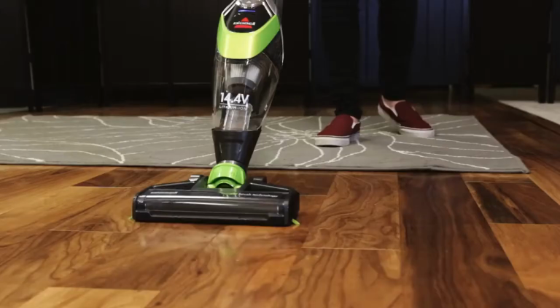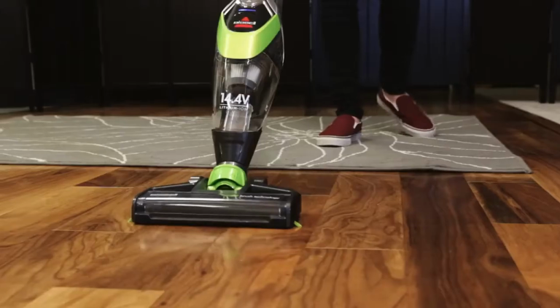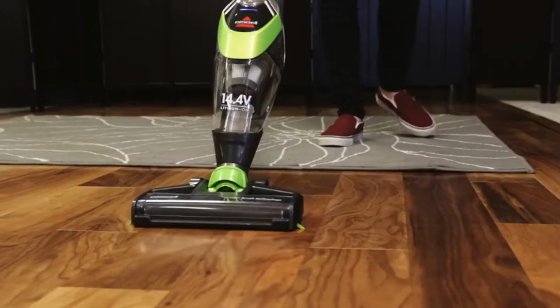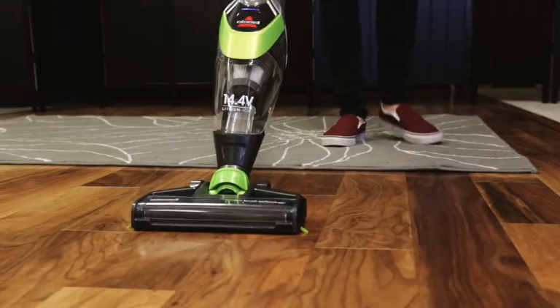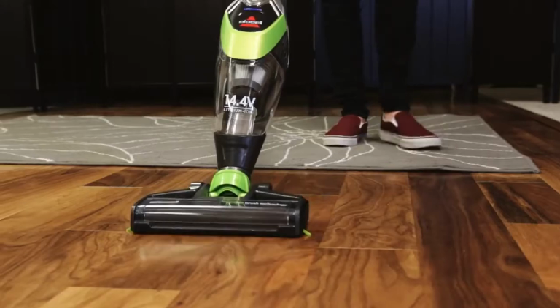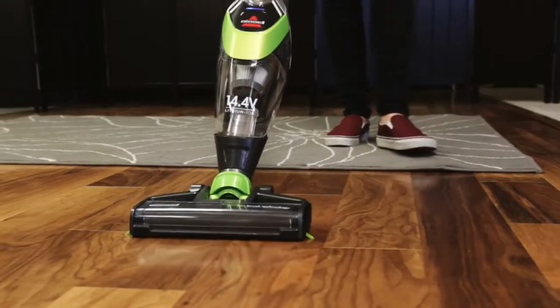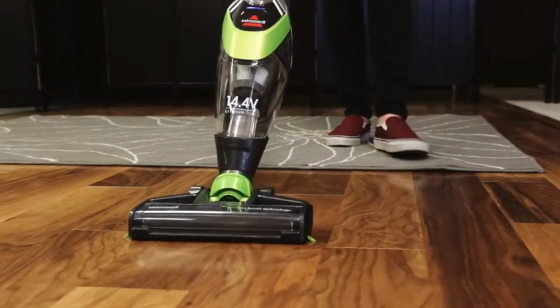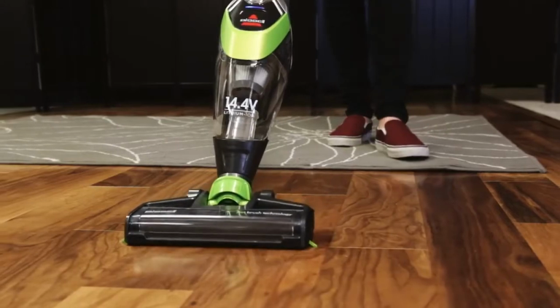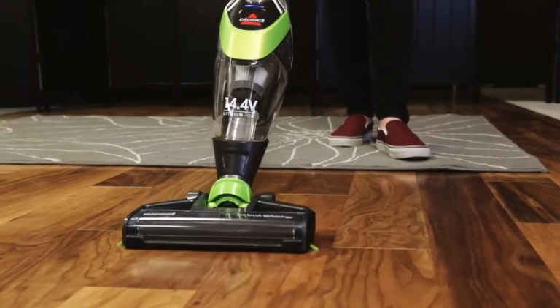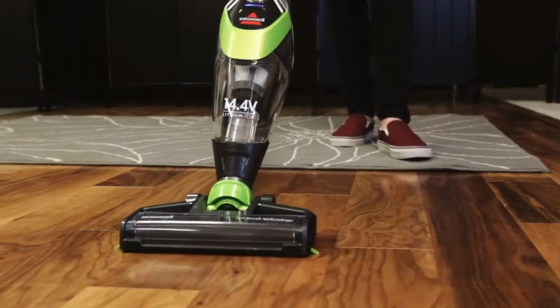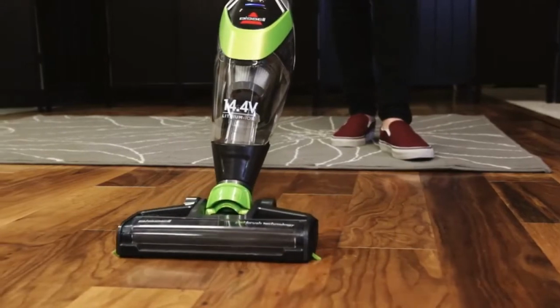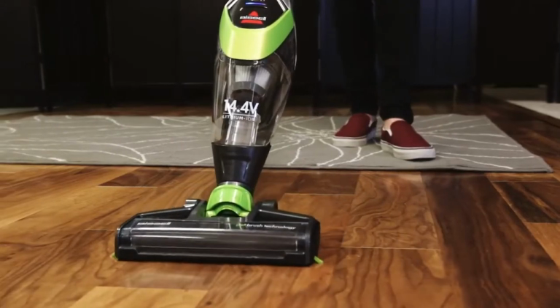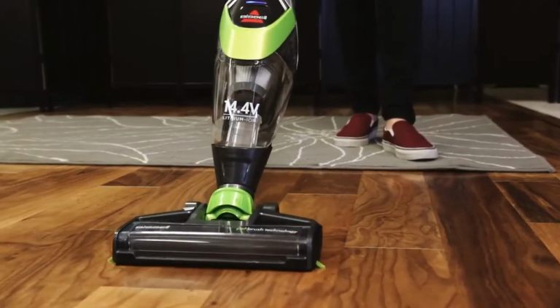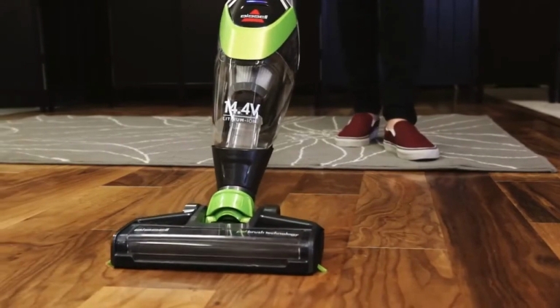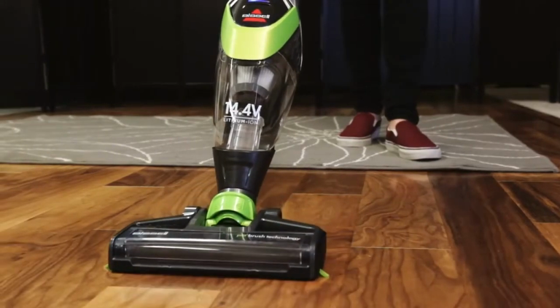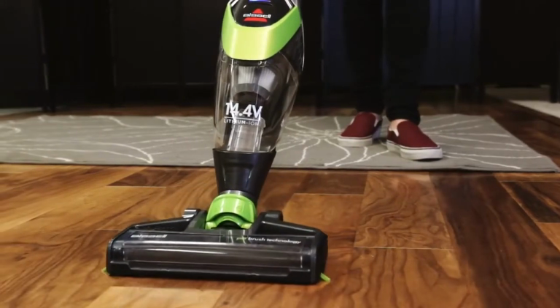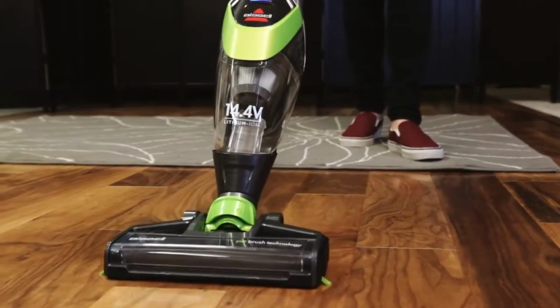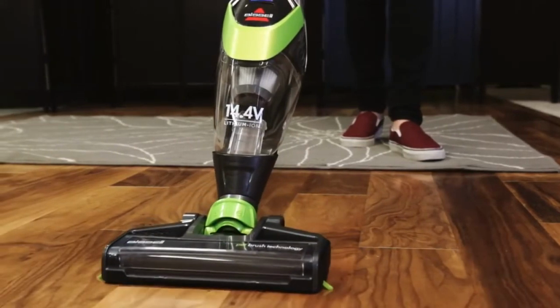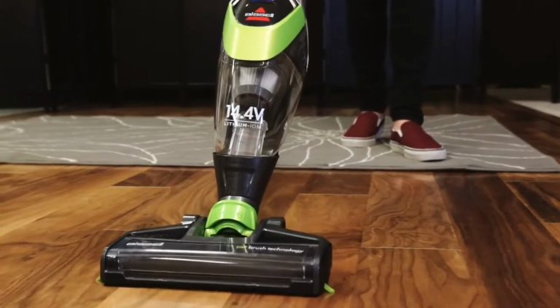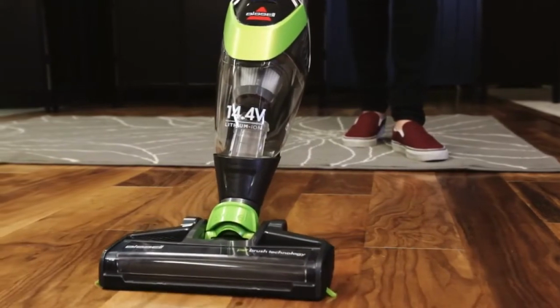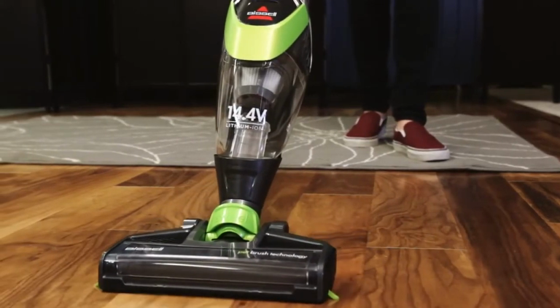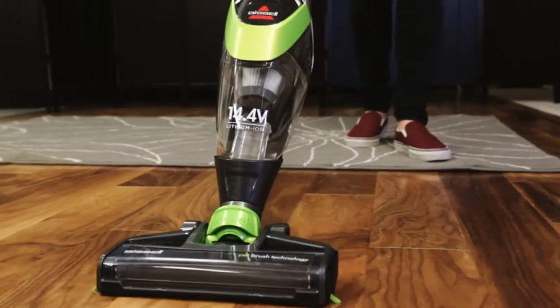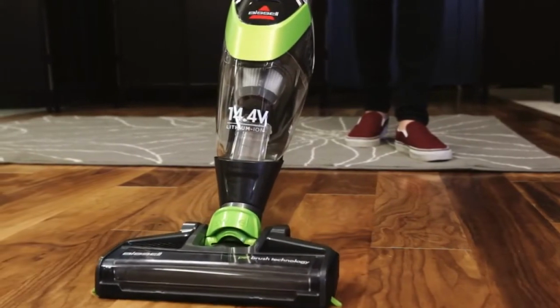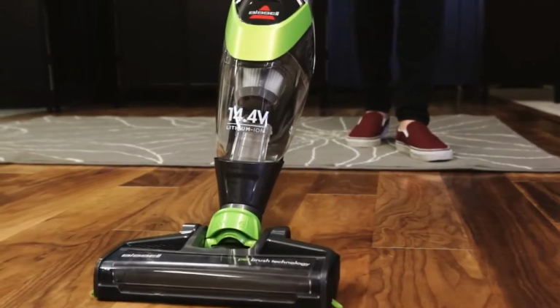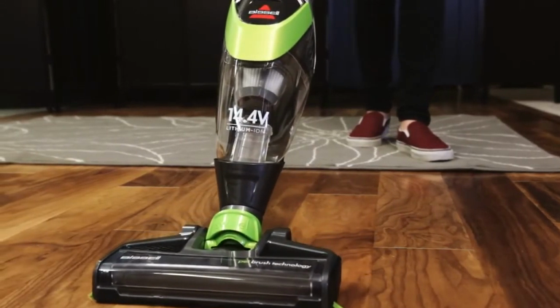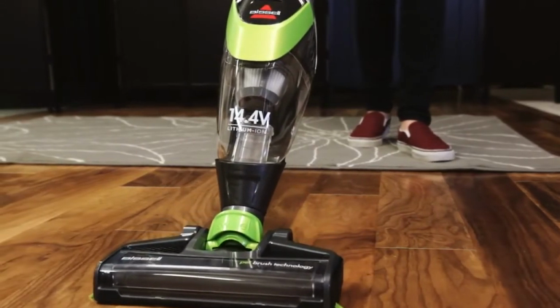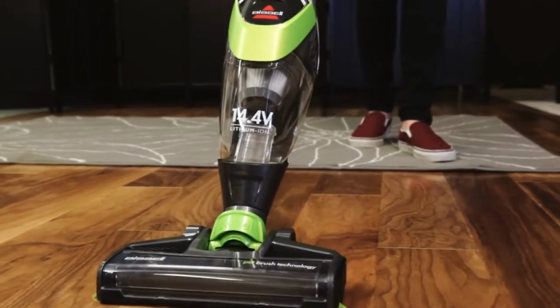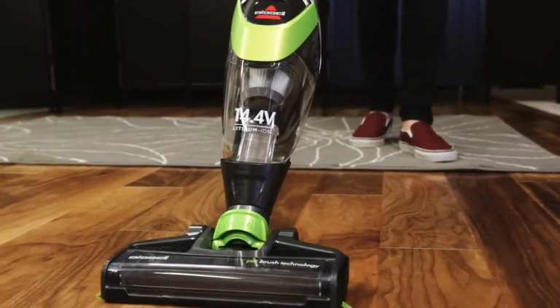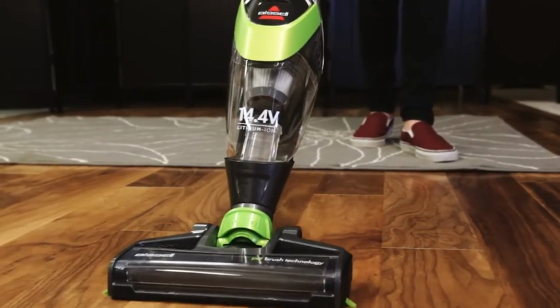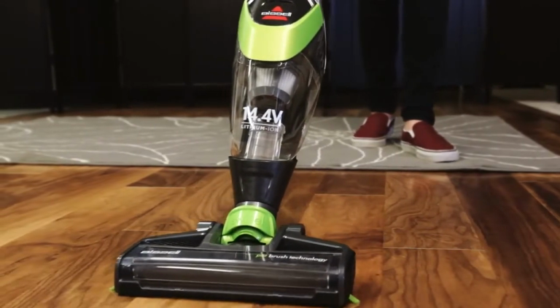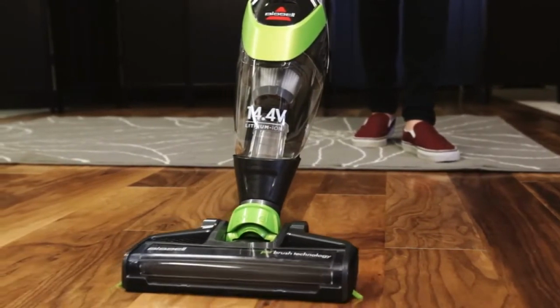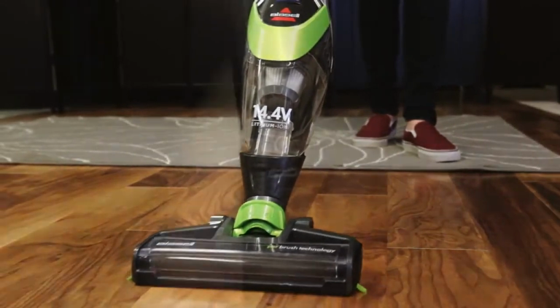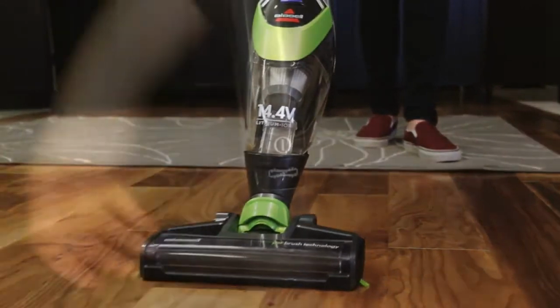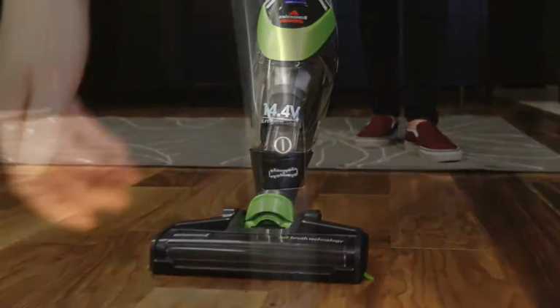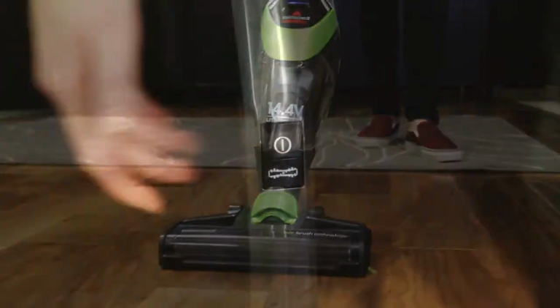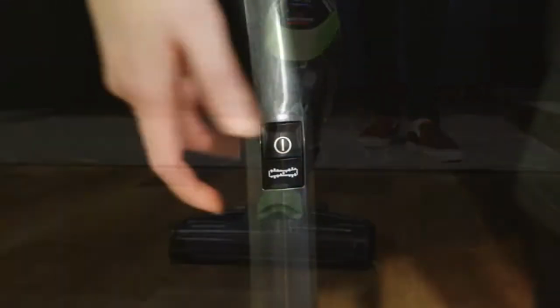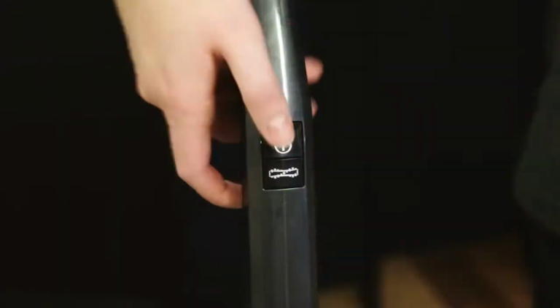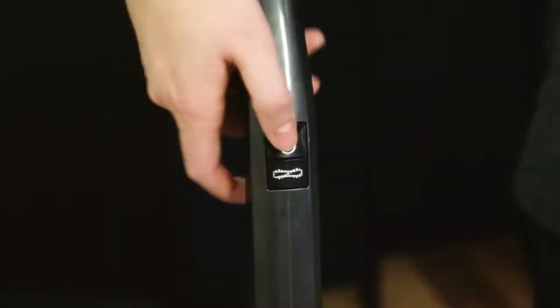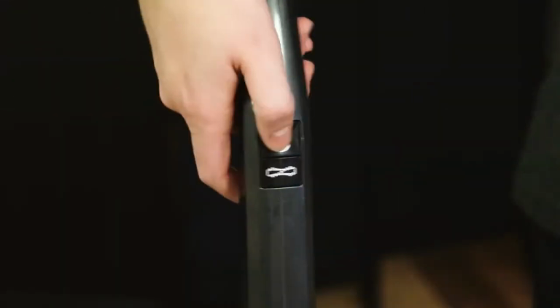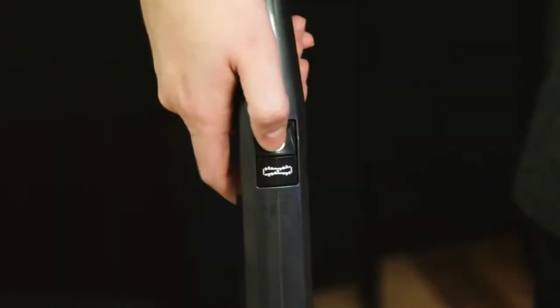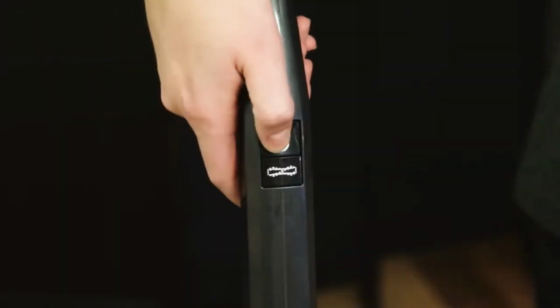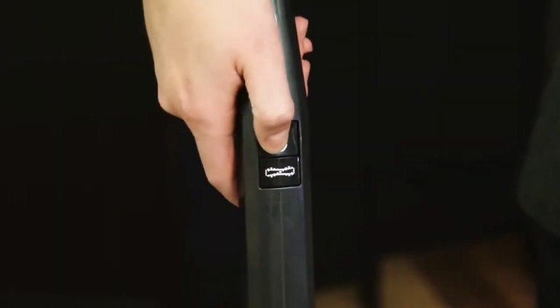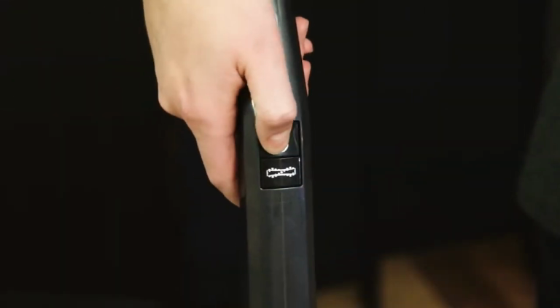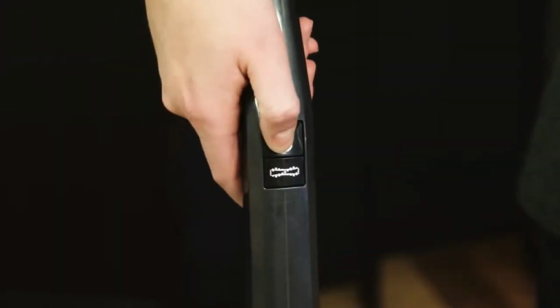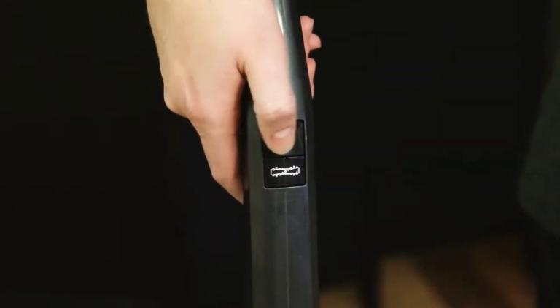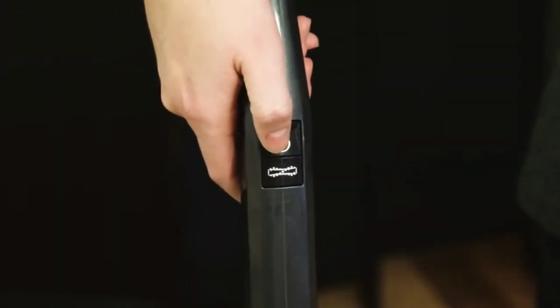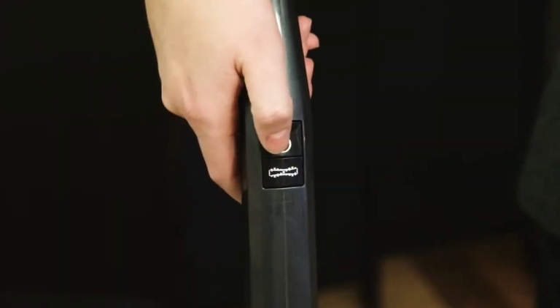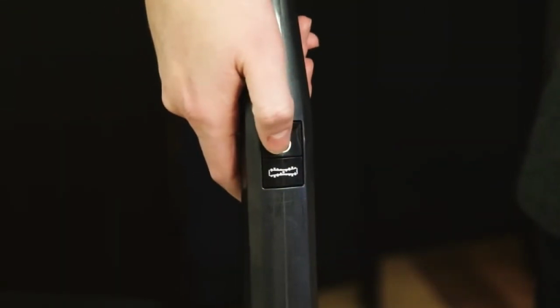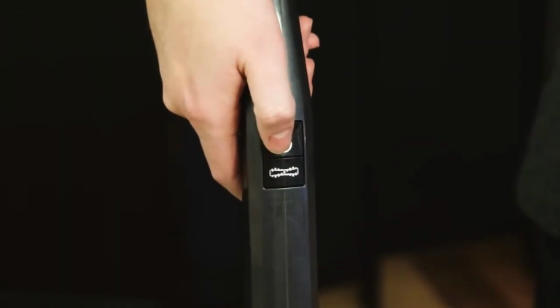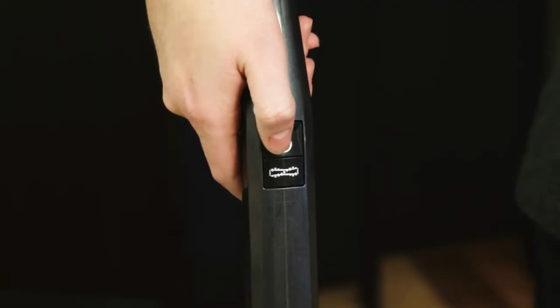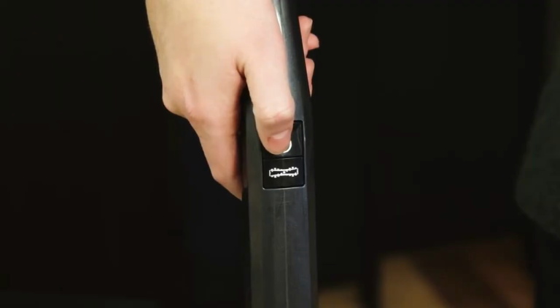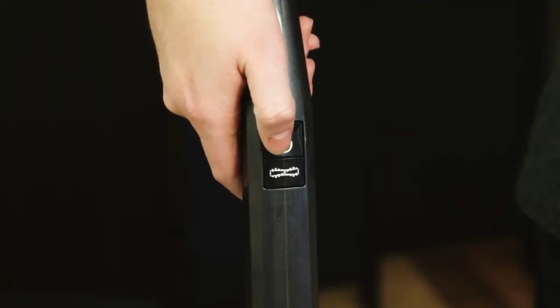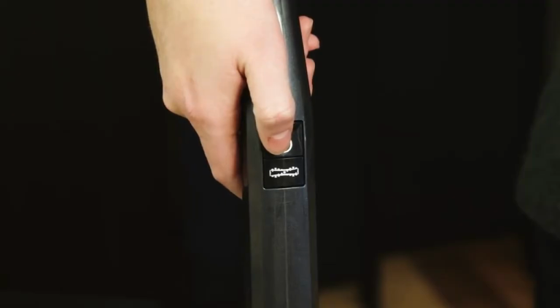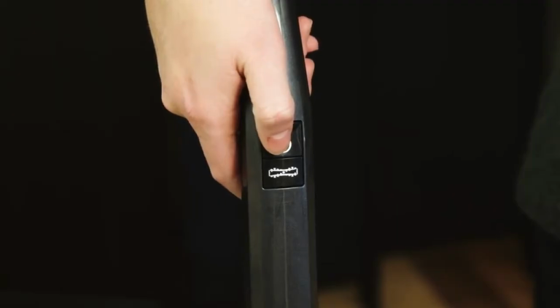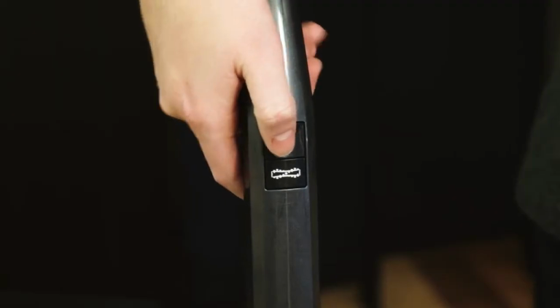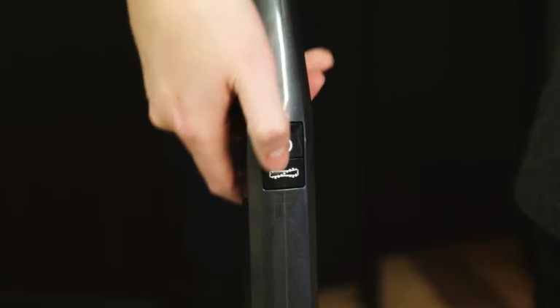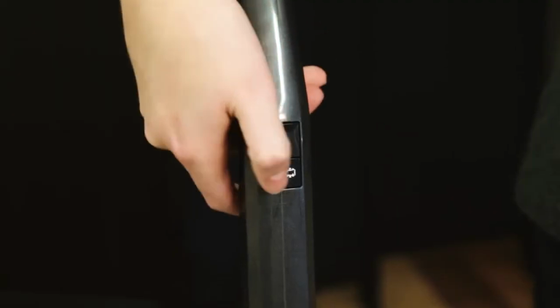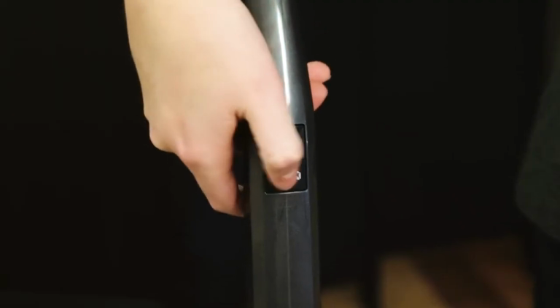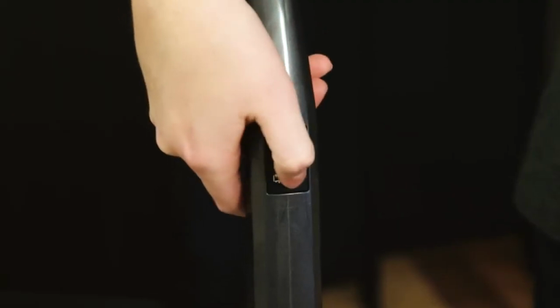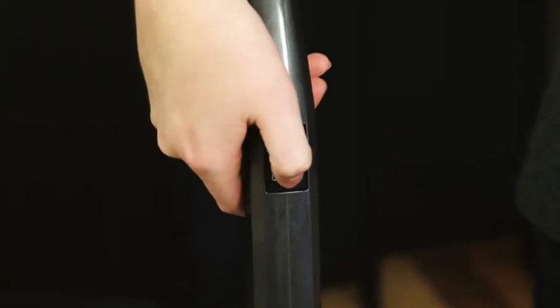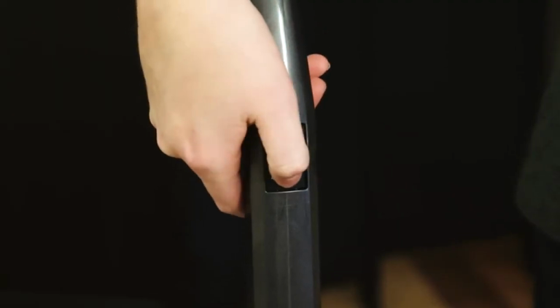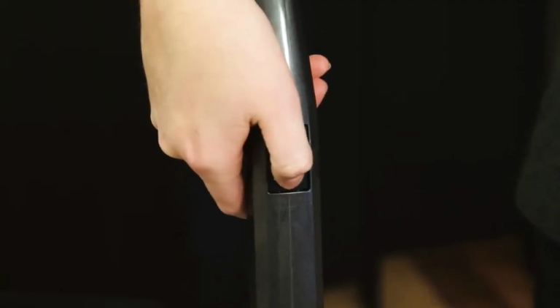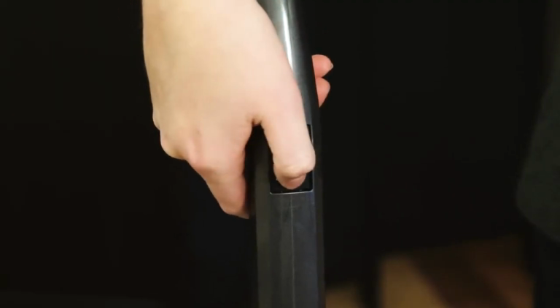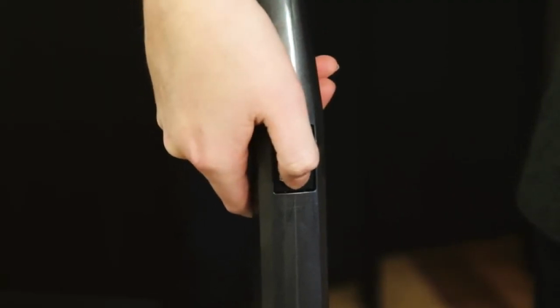Let's get you started on how to use your Bolt Lithium. To start cleaning, select the power button to turn the unit on.